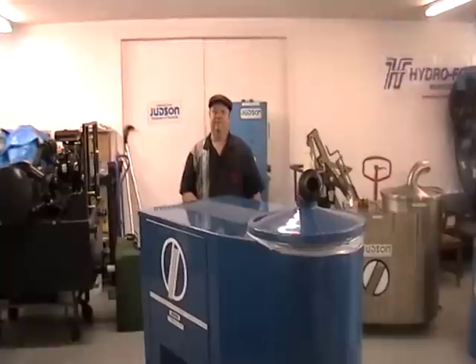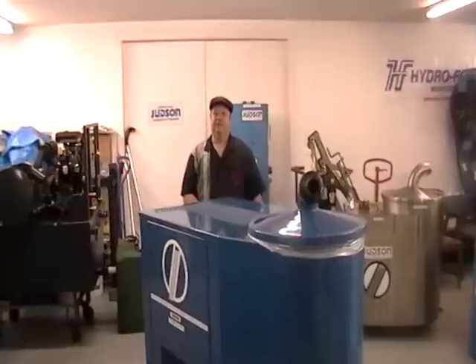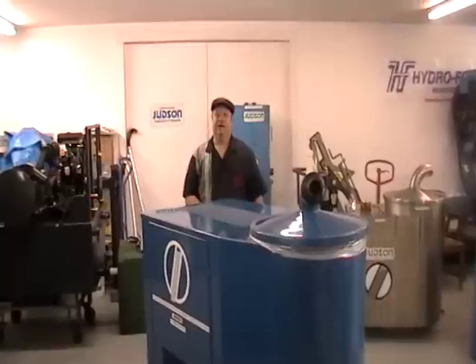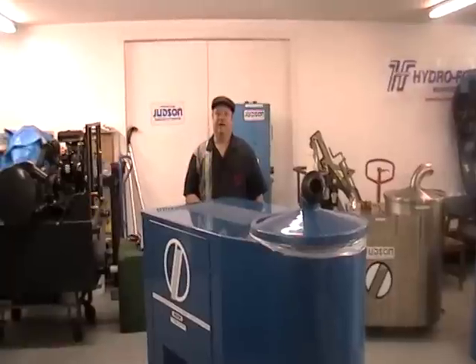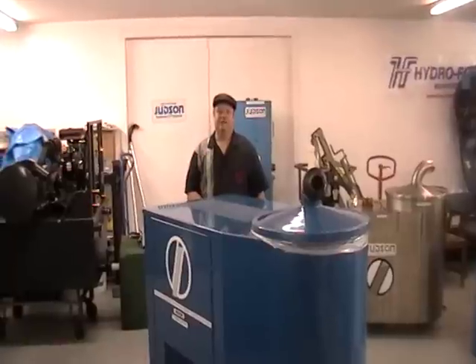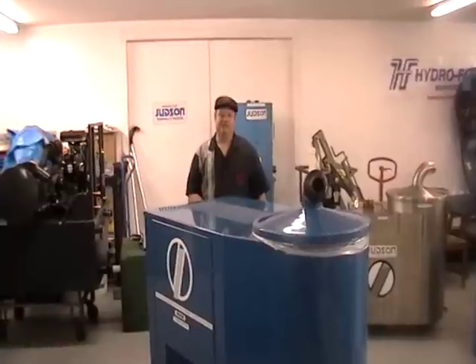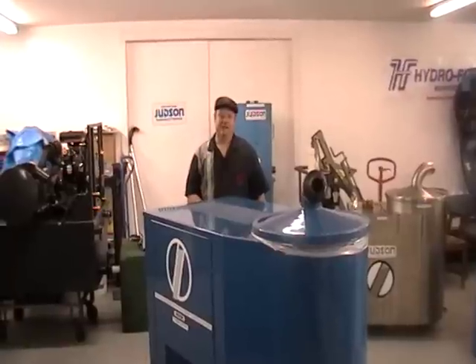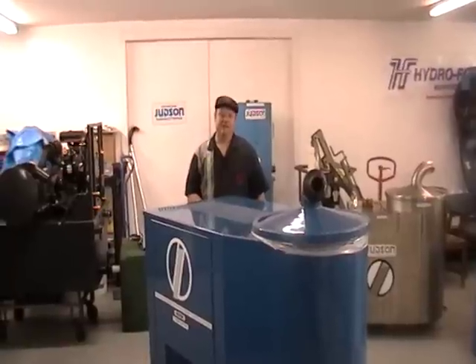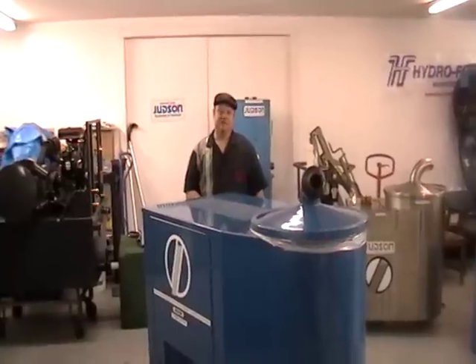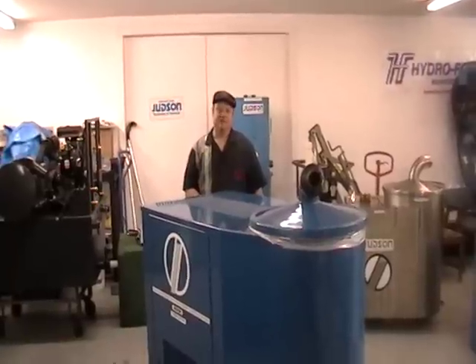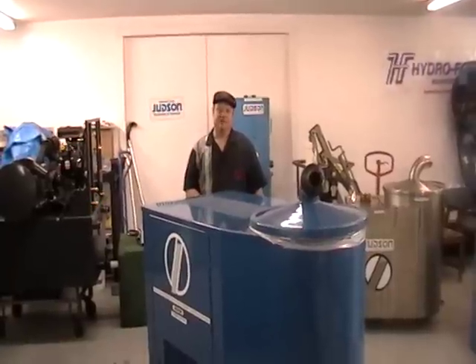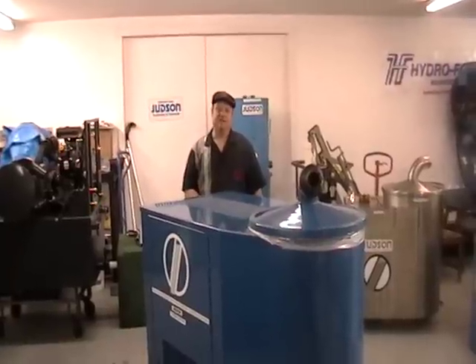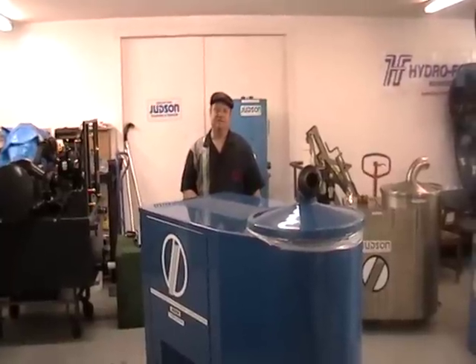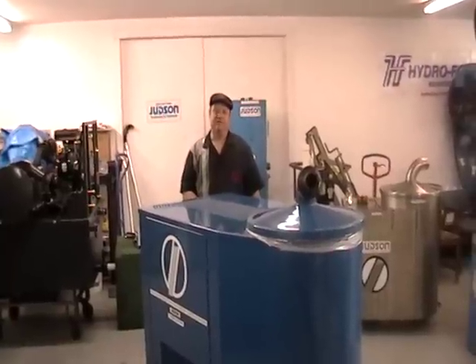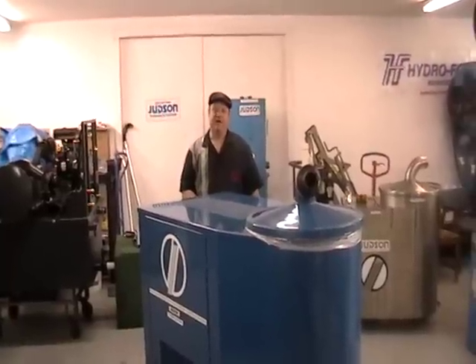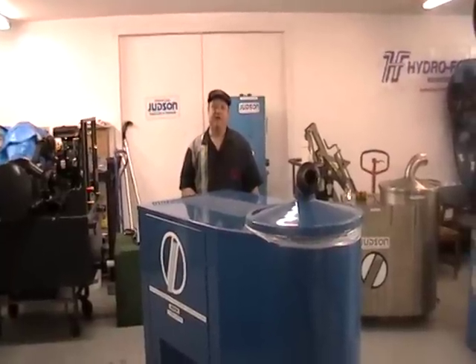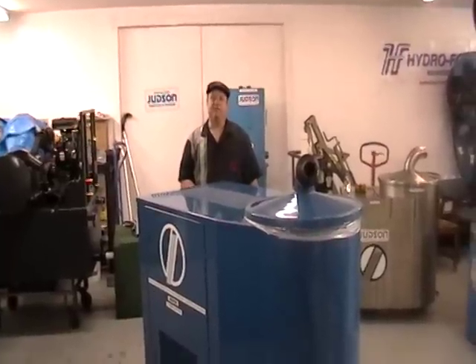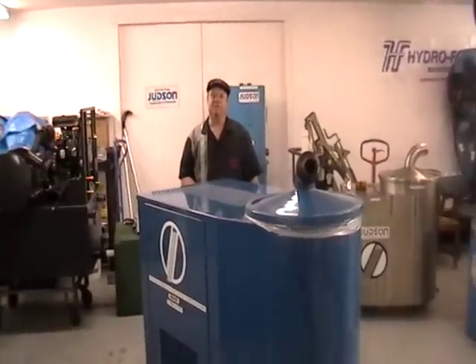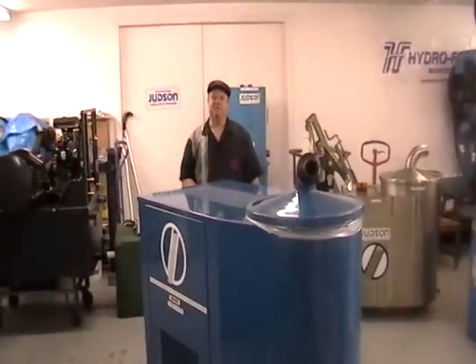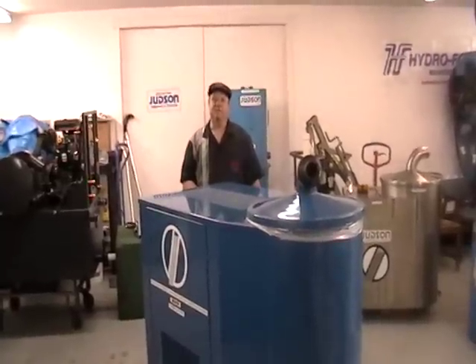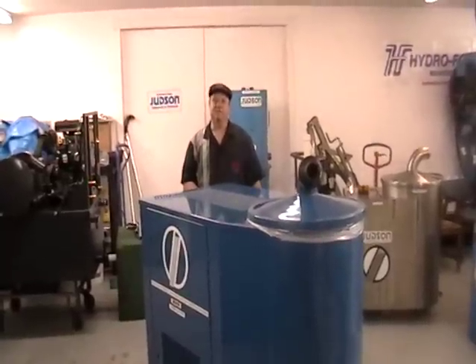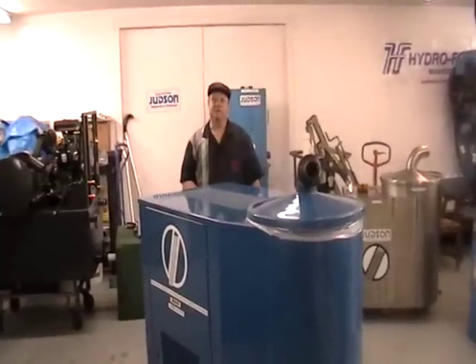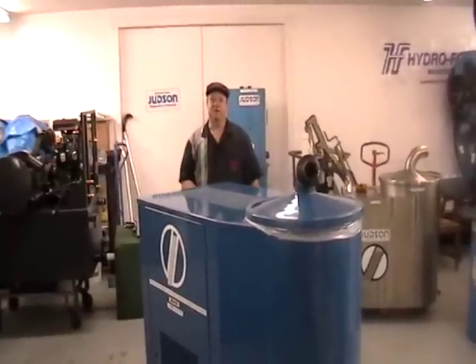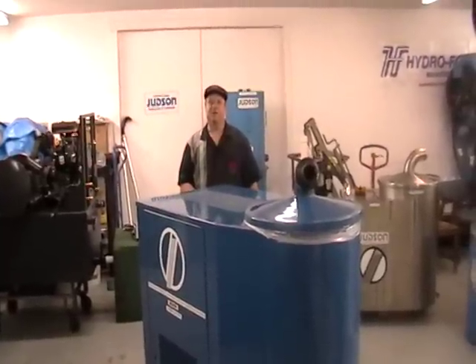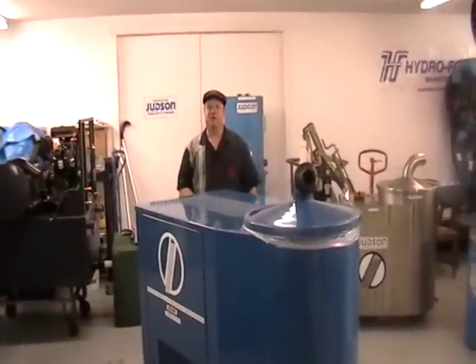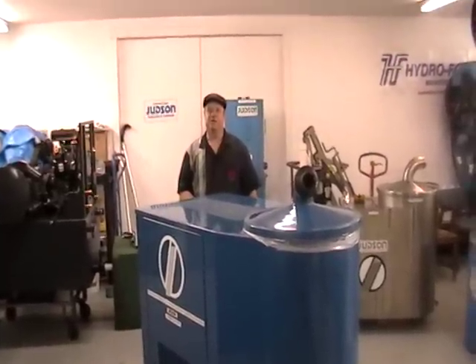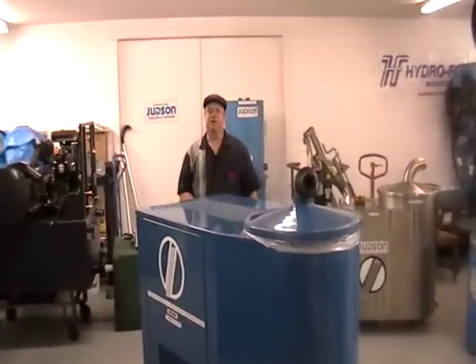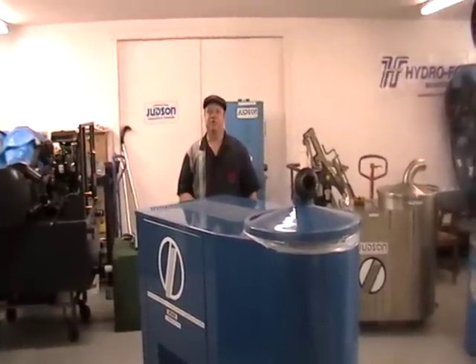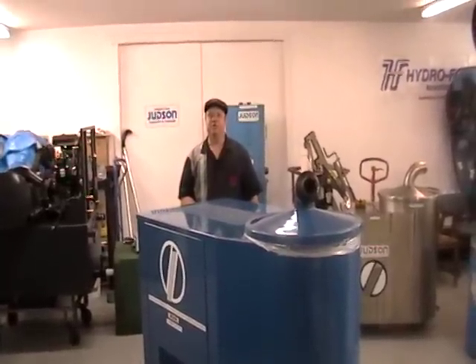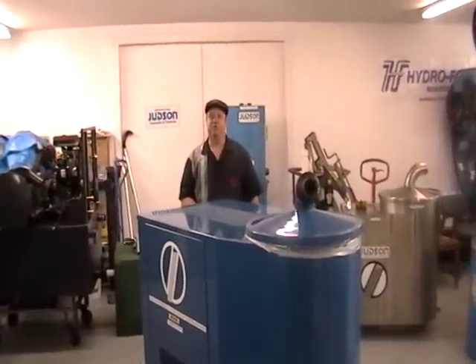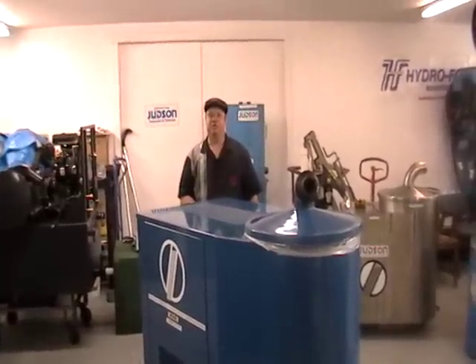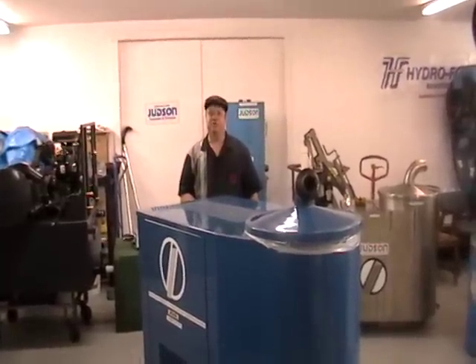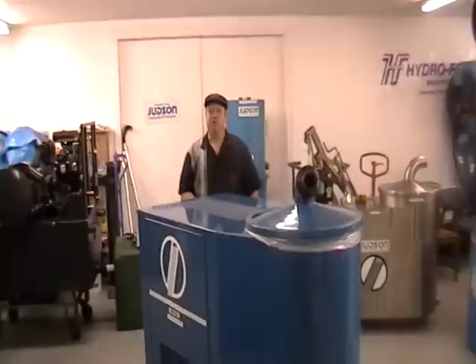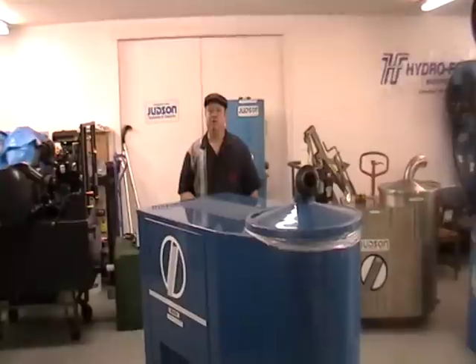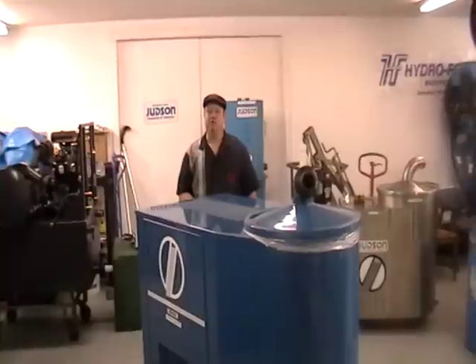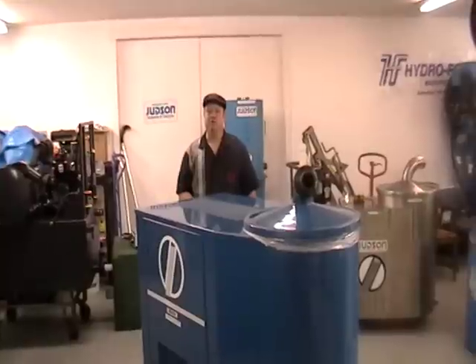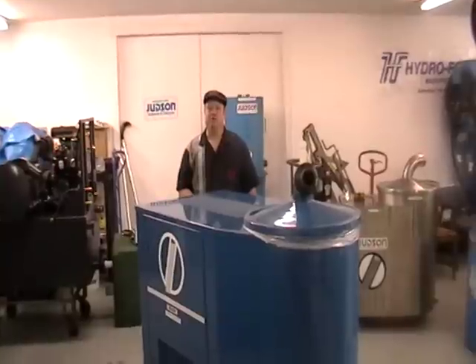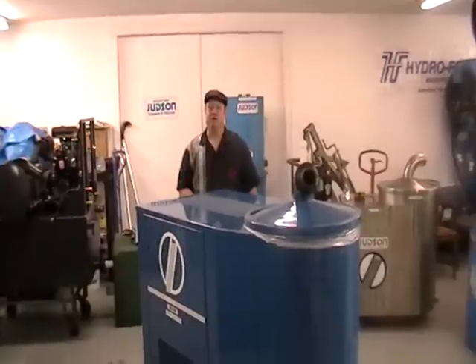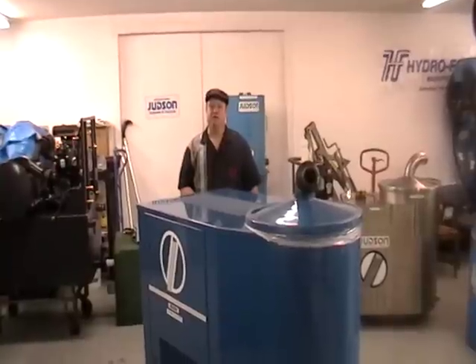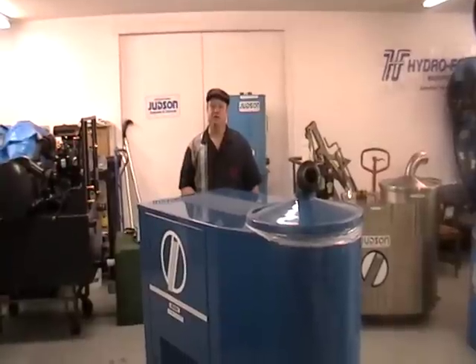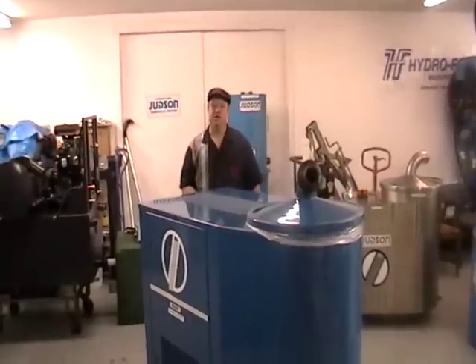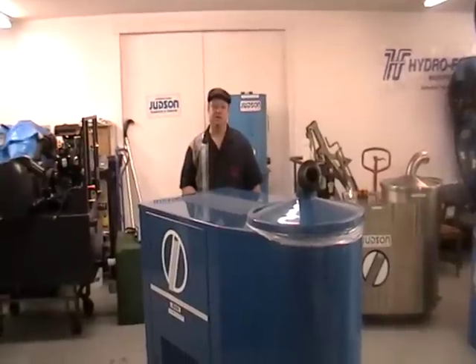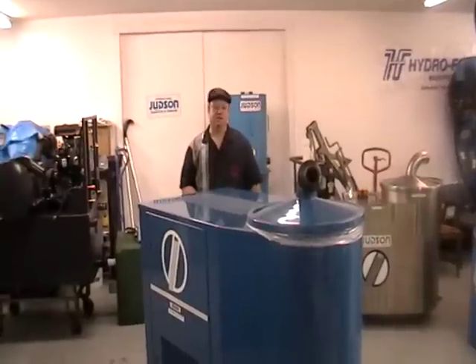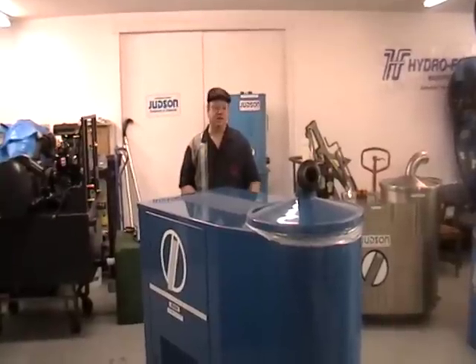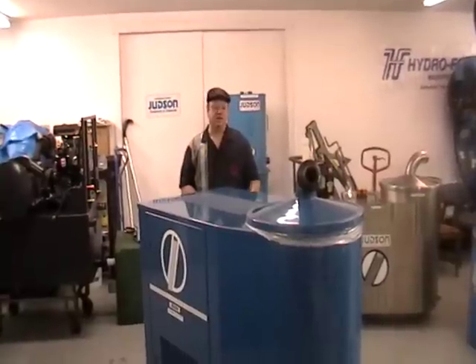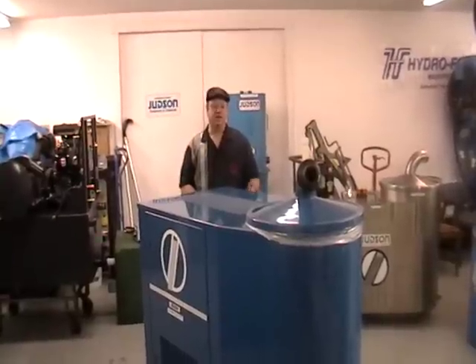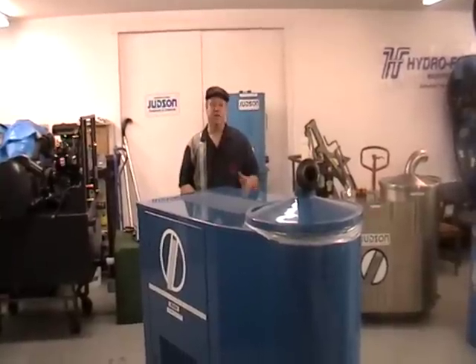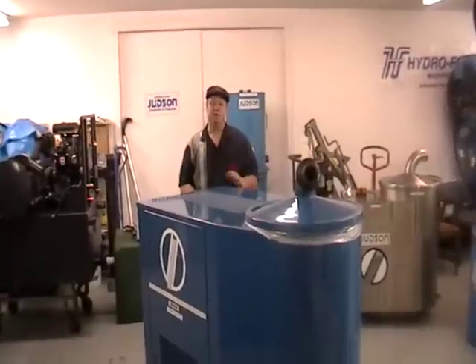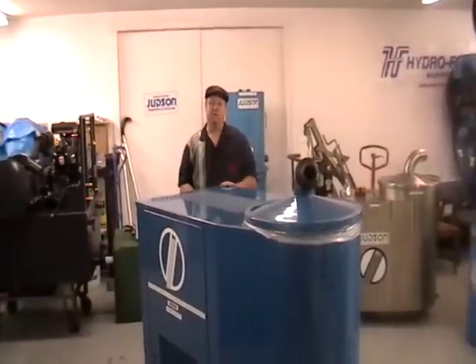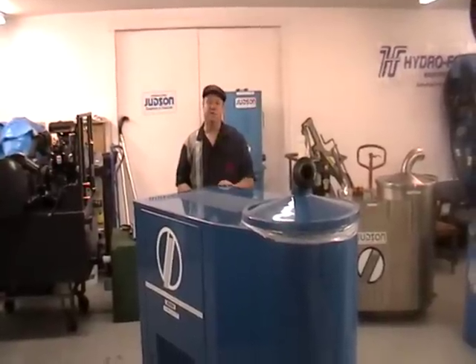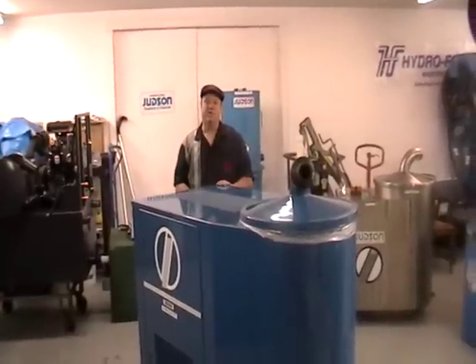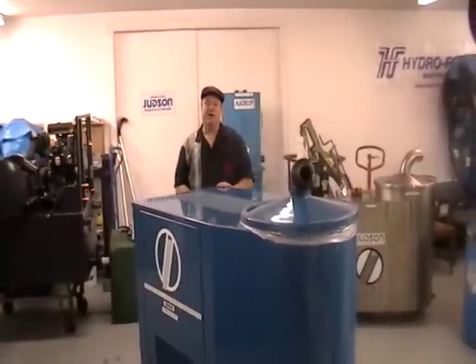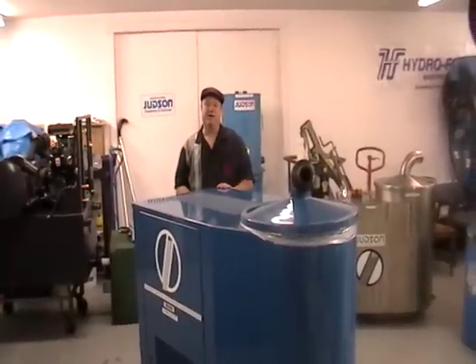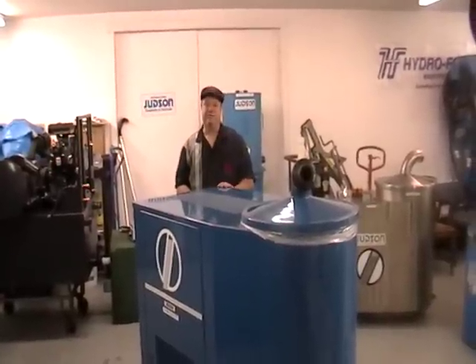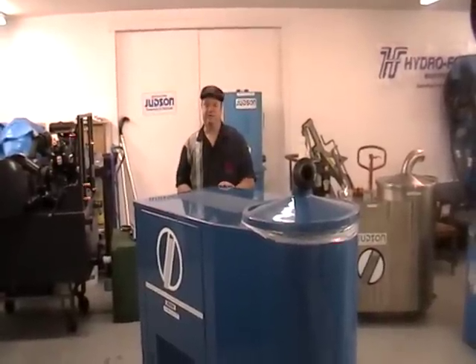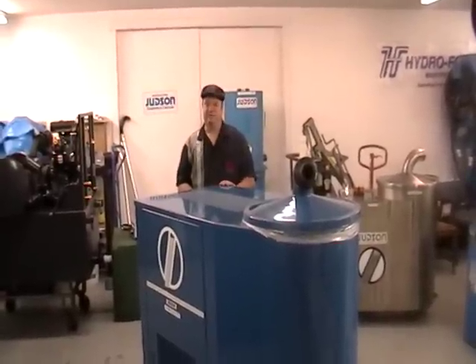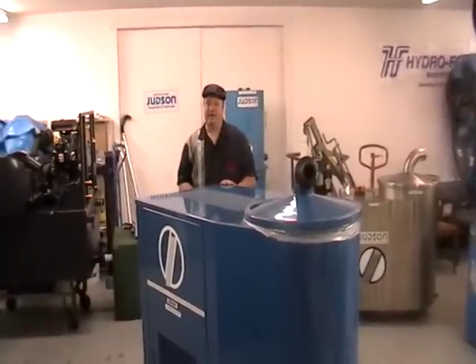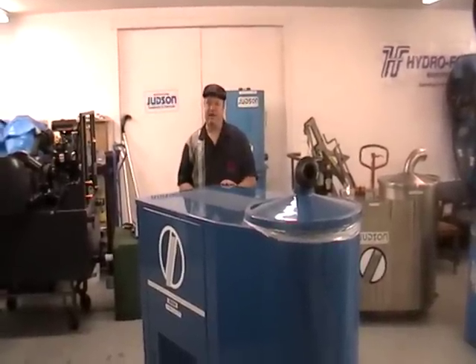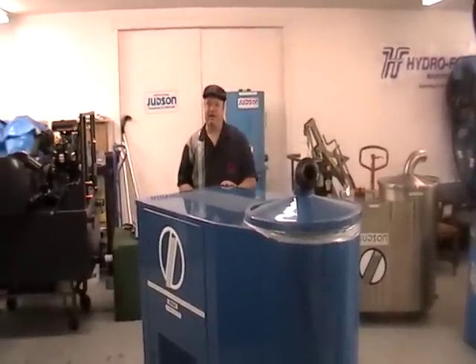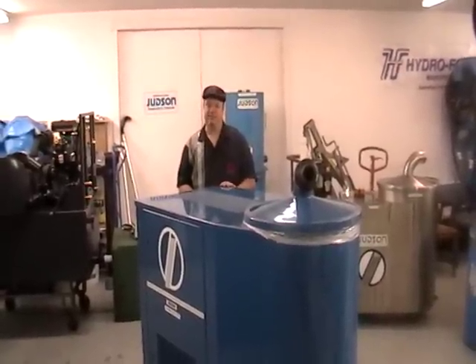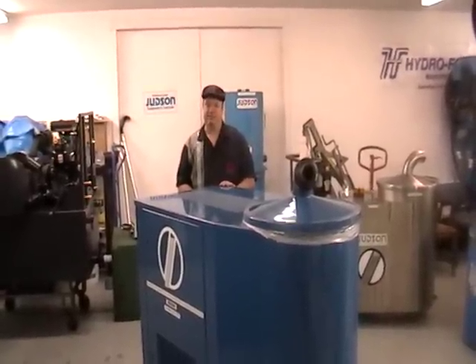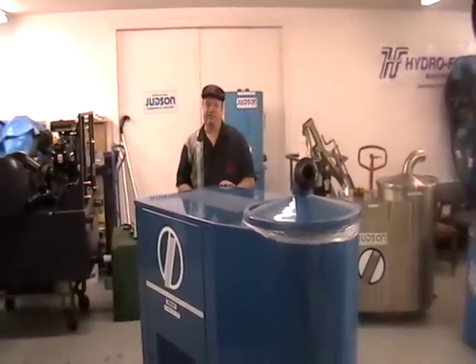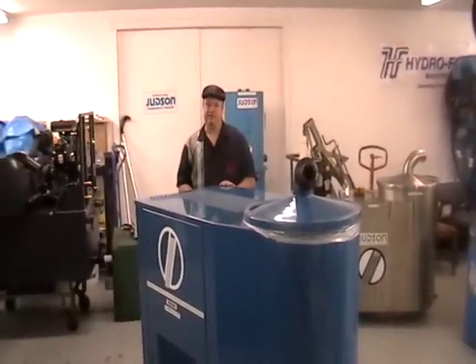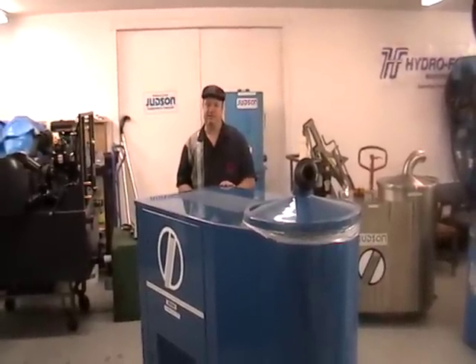Hey, it's Les with Judson Vacuum Systems. I'm going to introduce you to the Judson TurboVac Vacuum System.